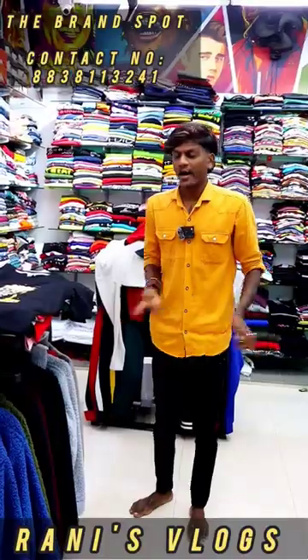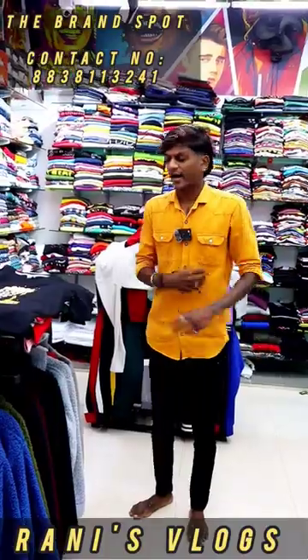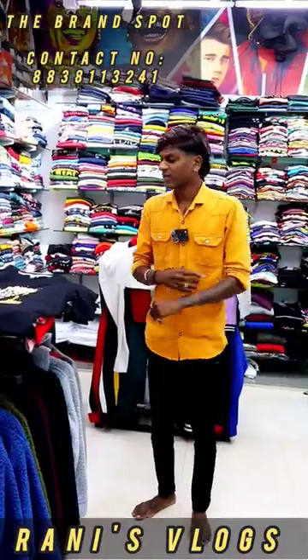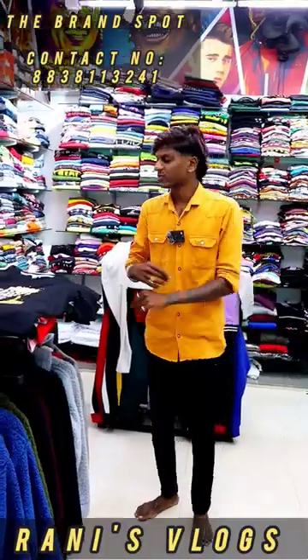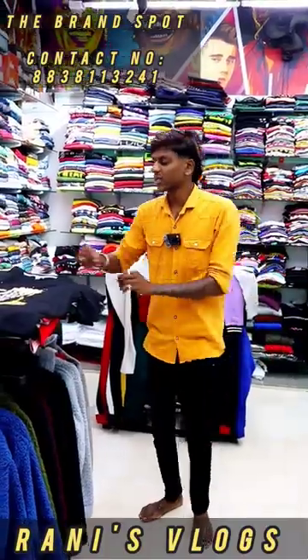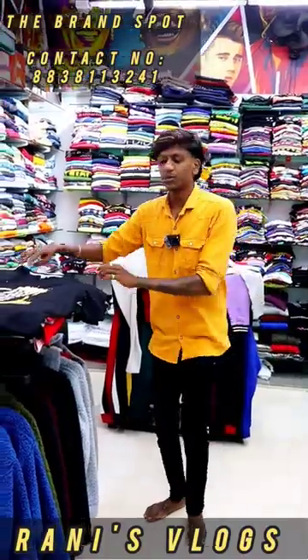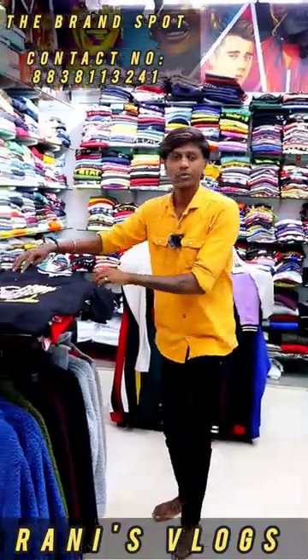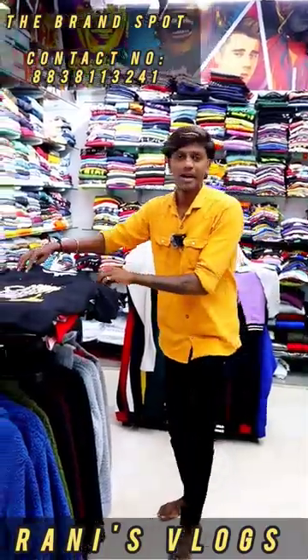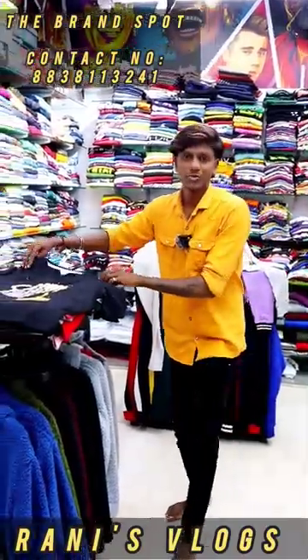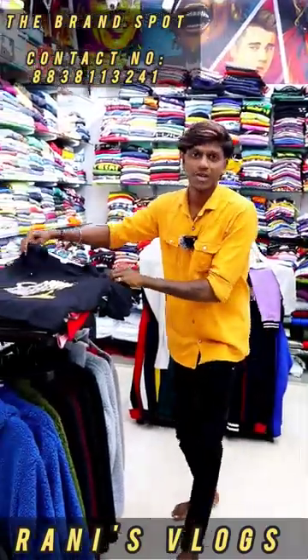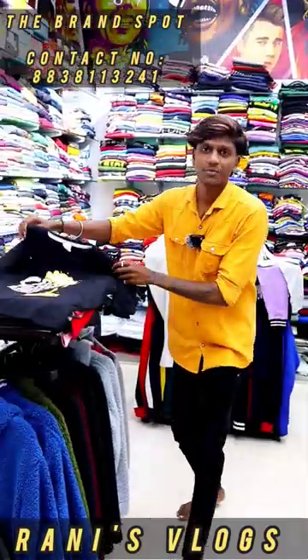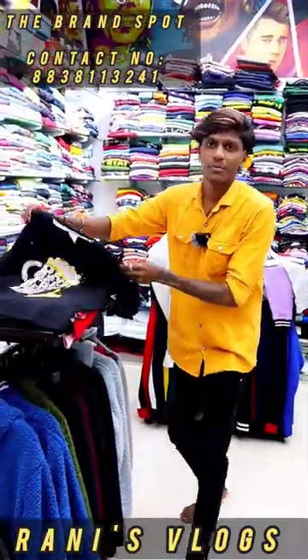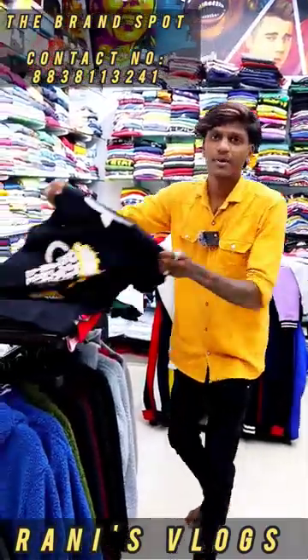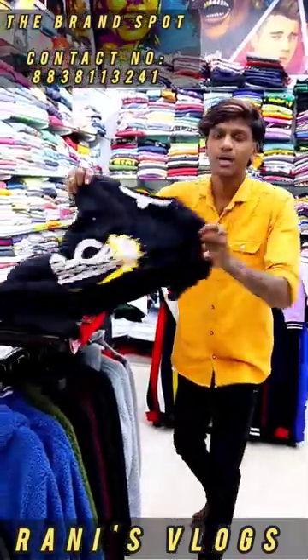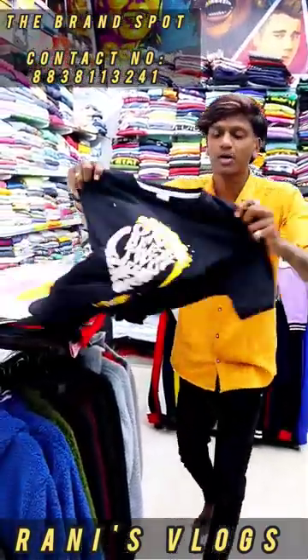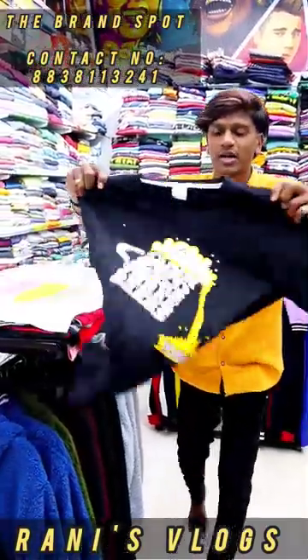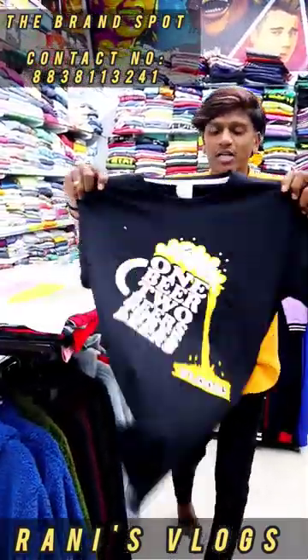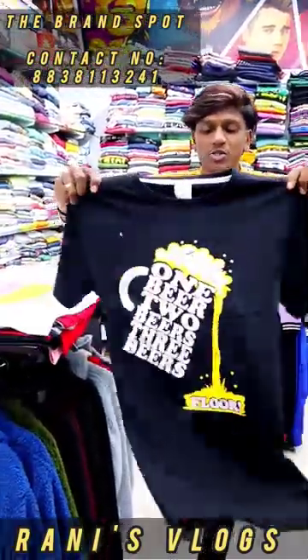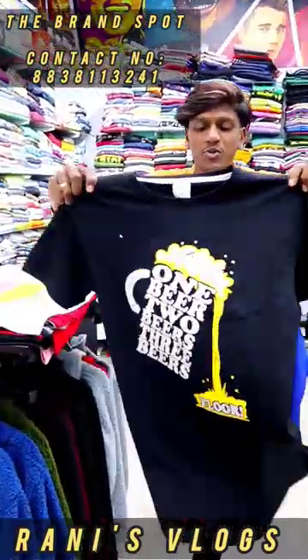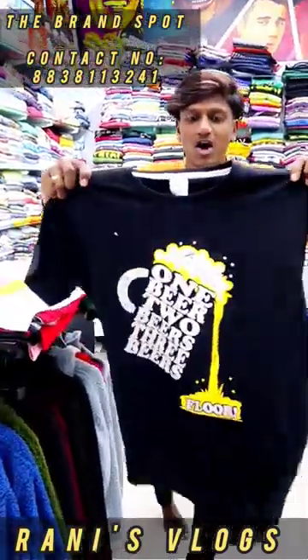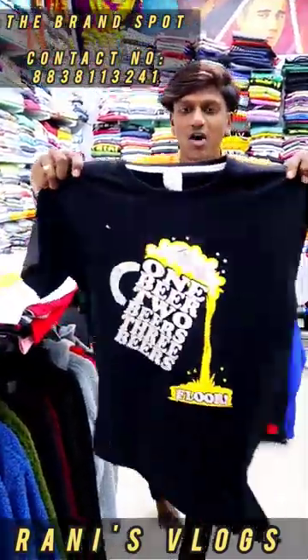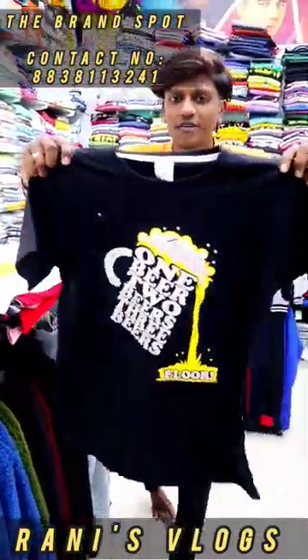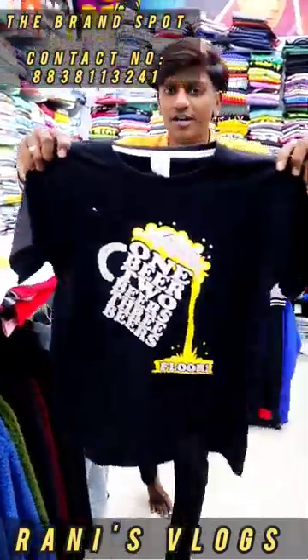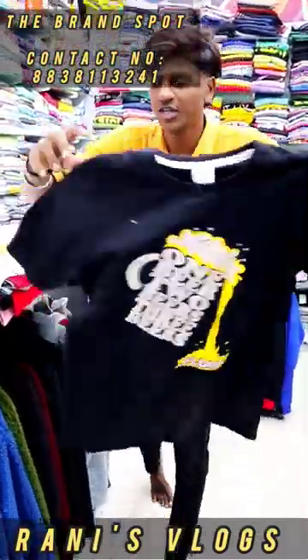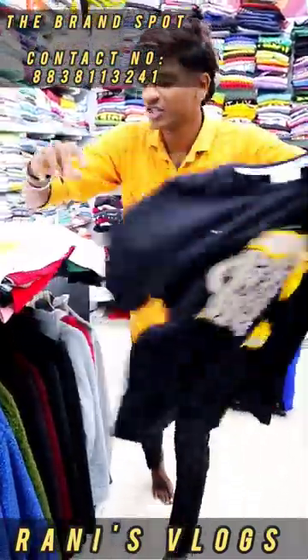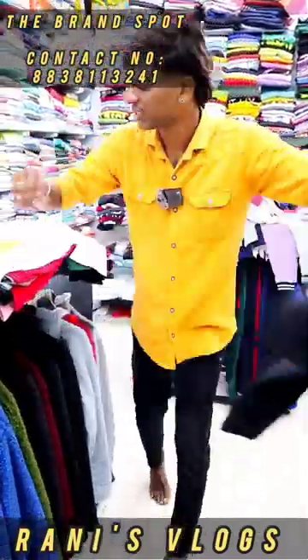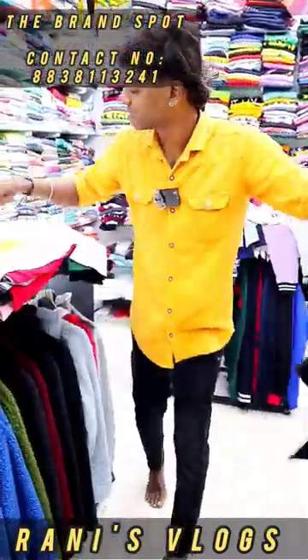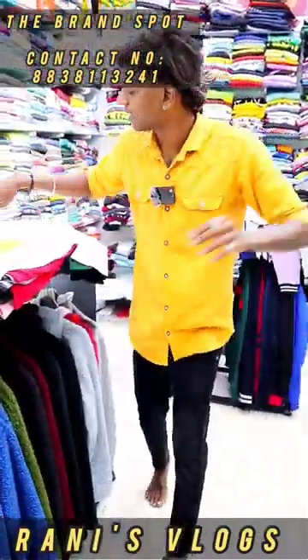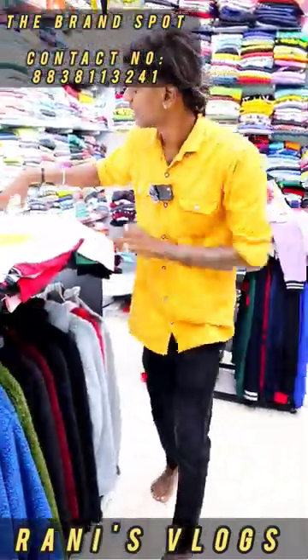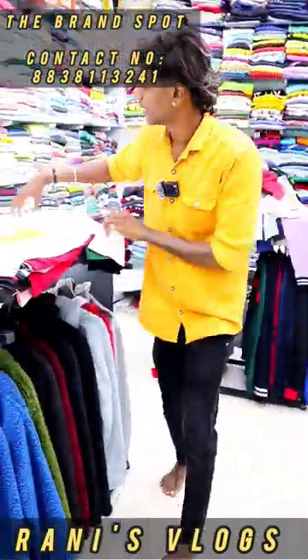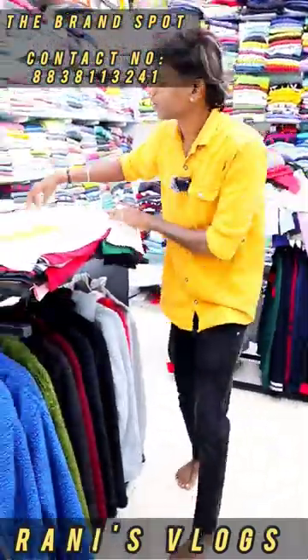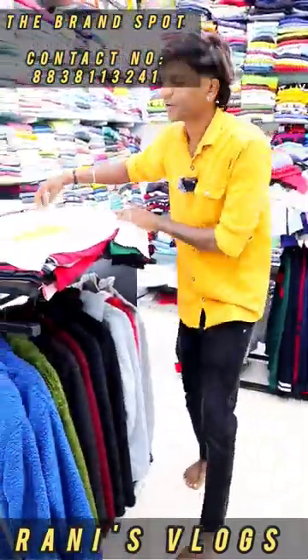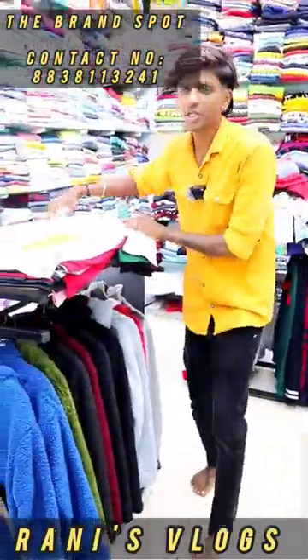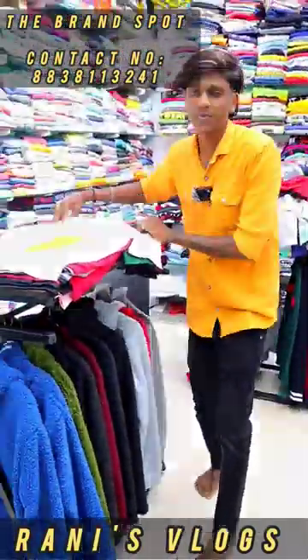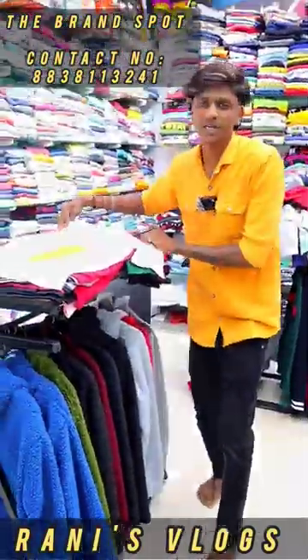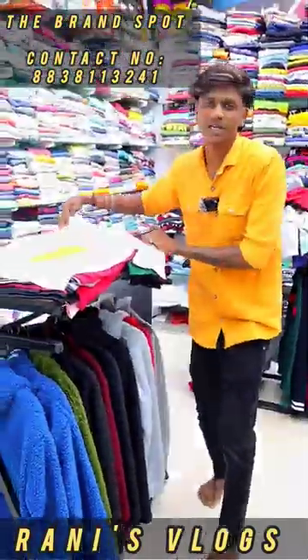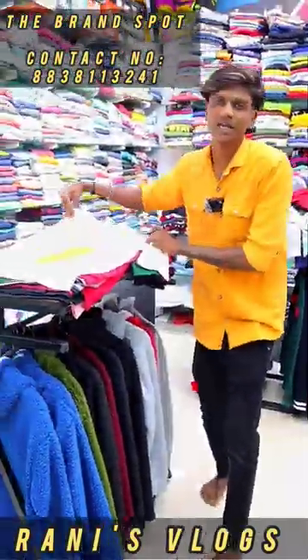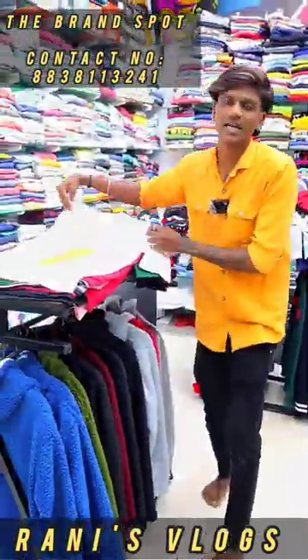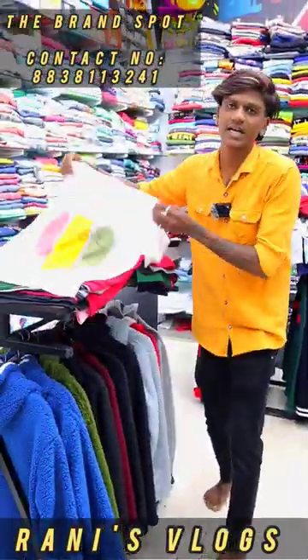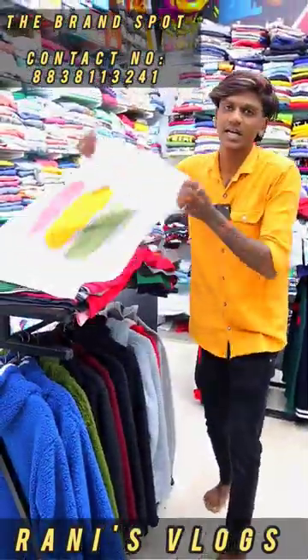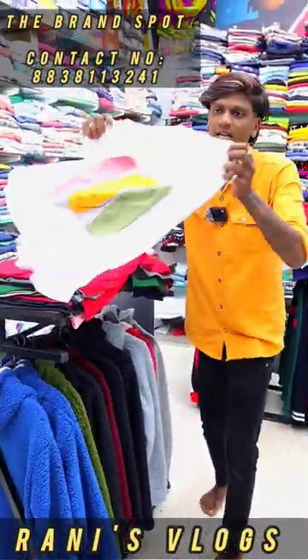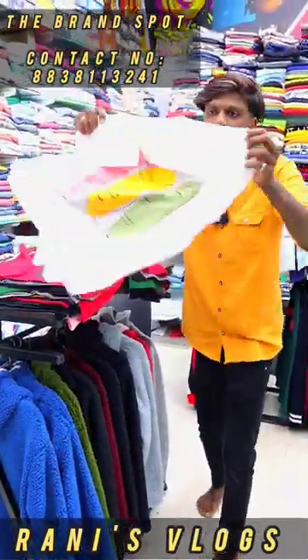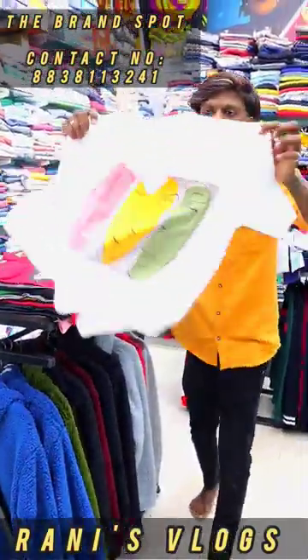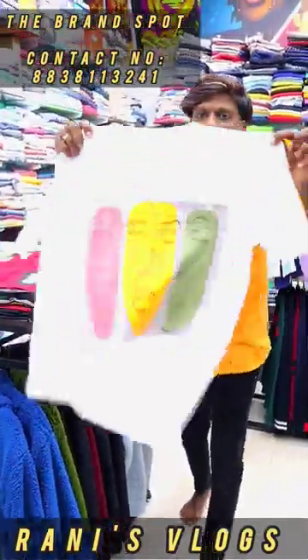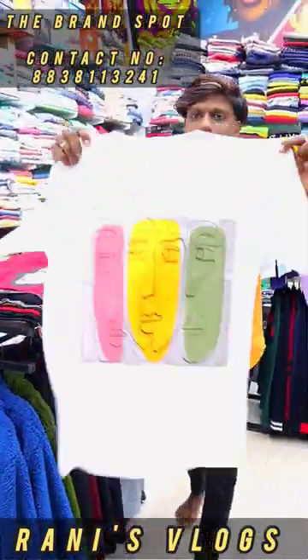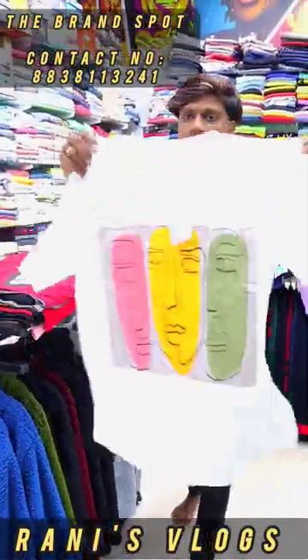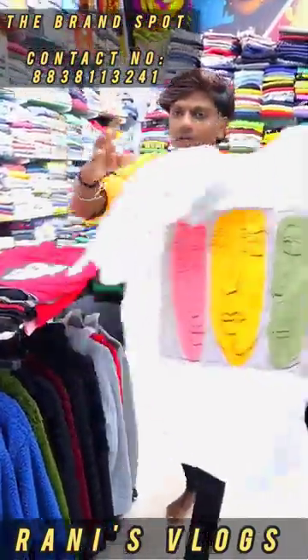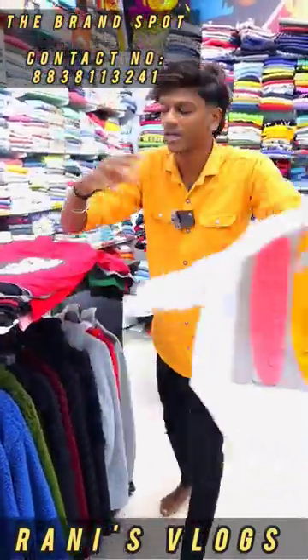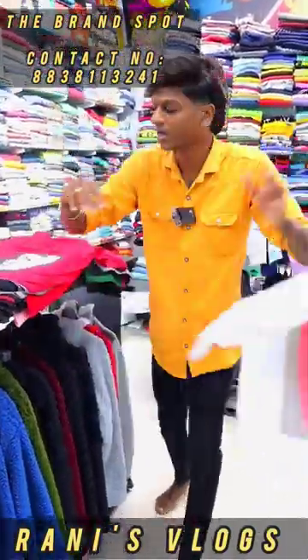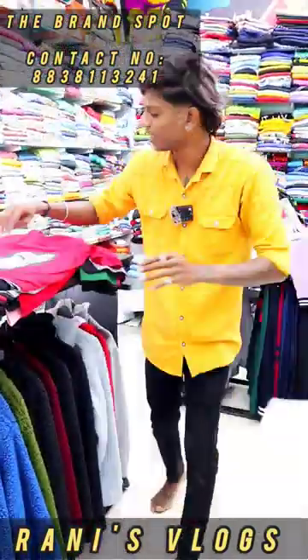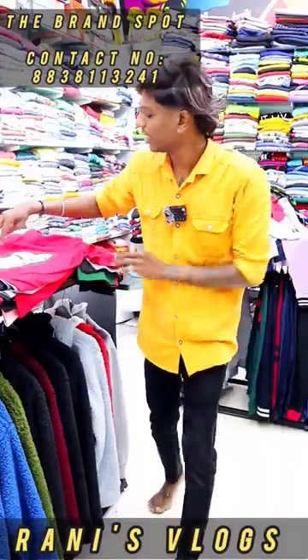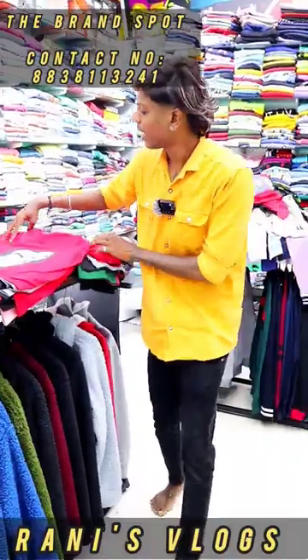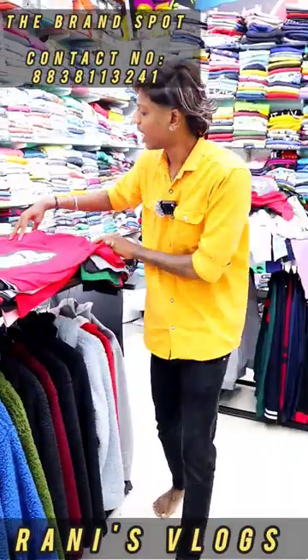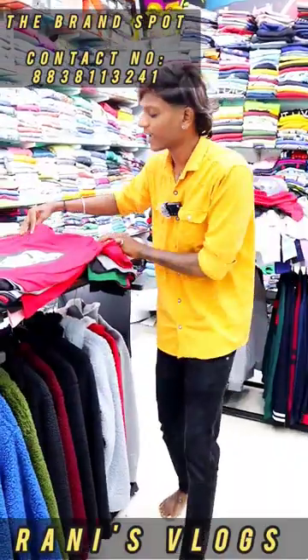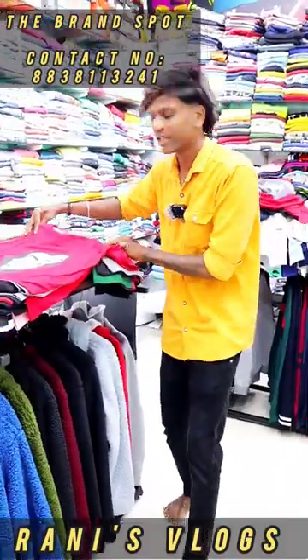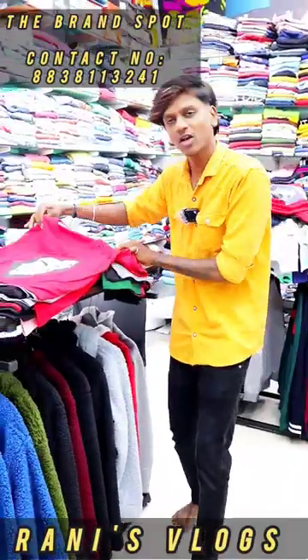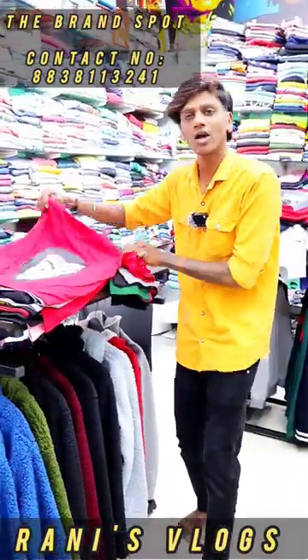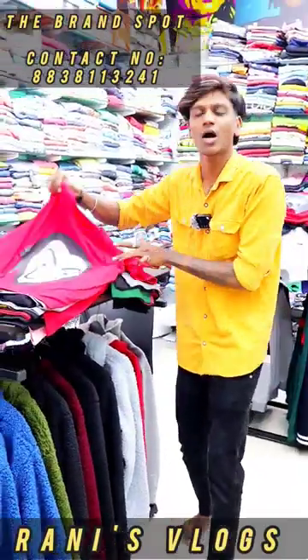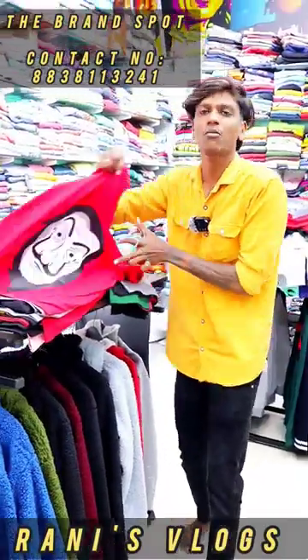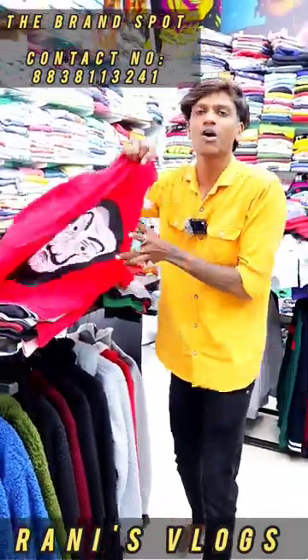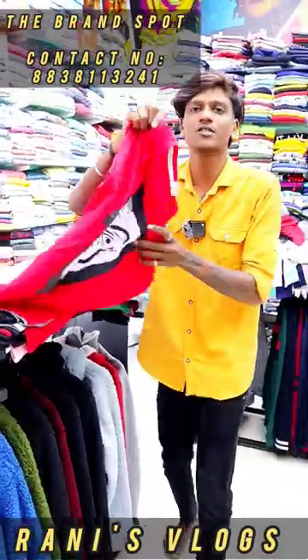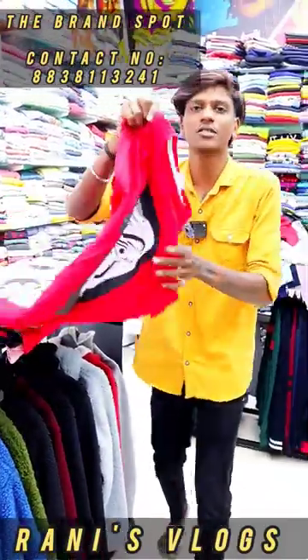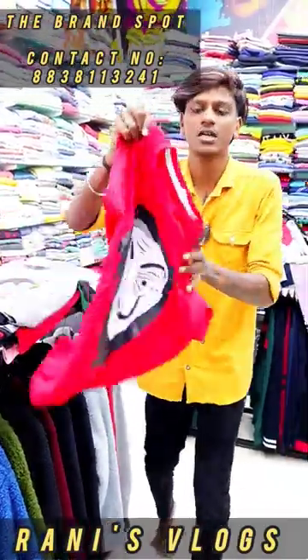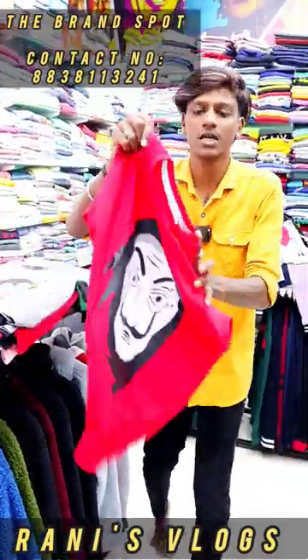Hi guys, welcome to Brandspot. Ippapagabar collection of offhand t-shirts. This range is 300 and 350. We also have combo offers here.